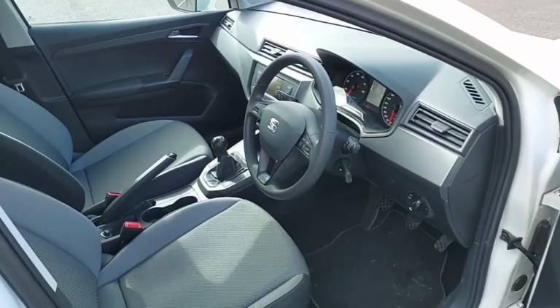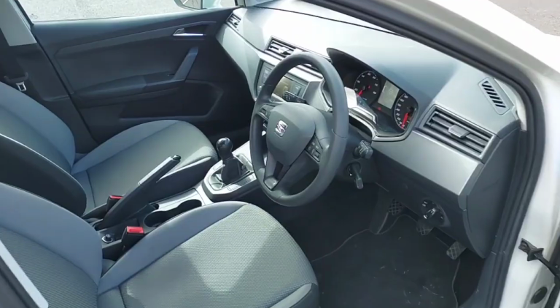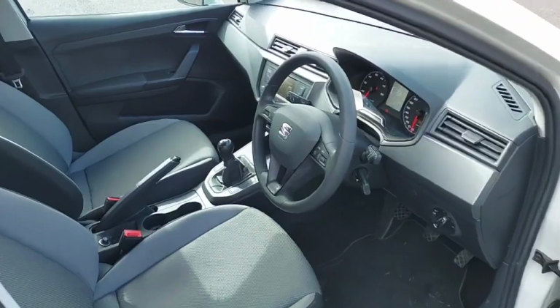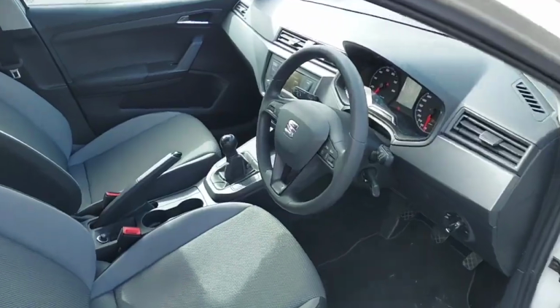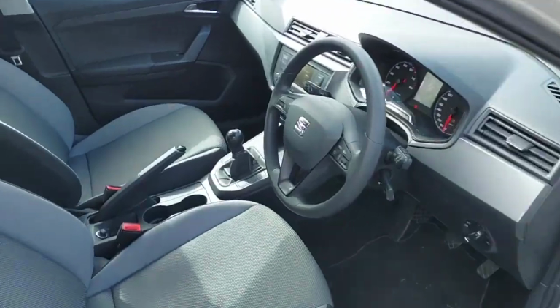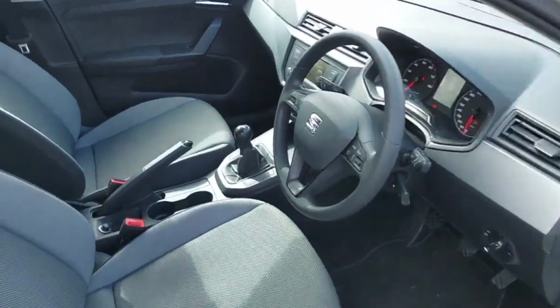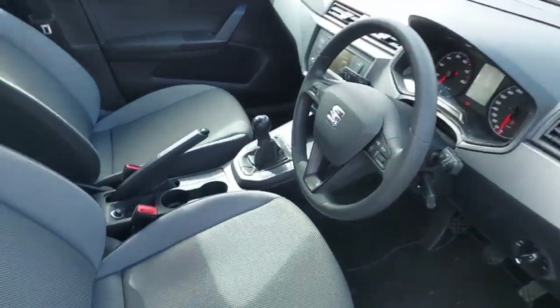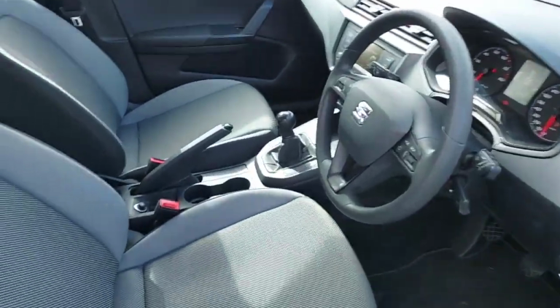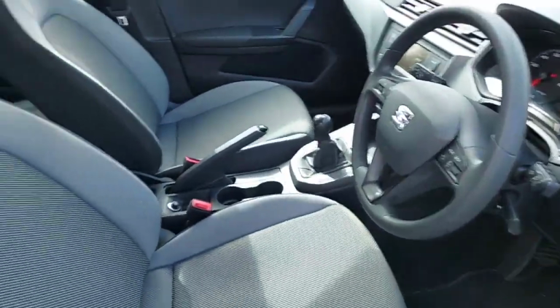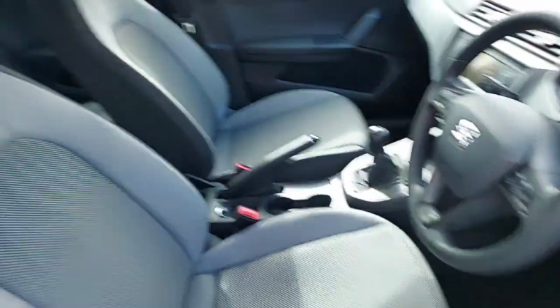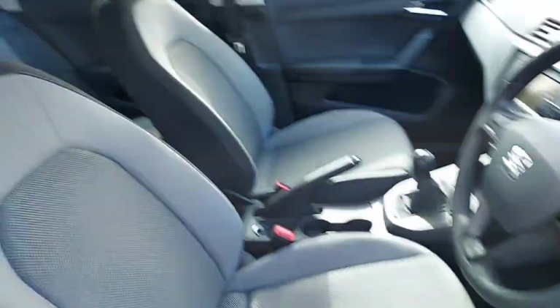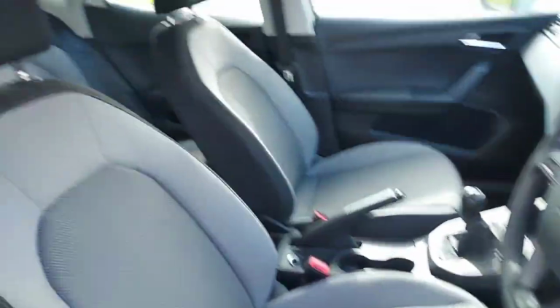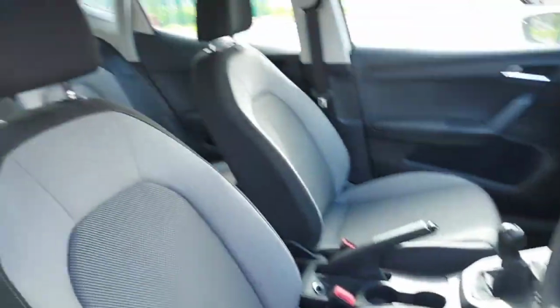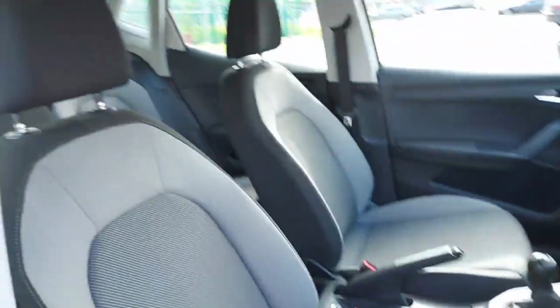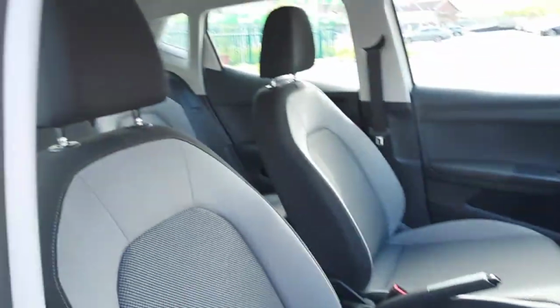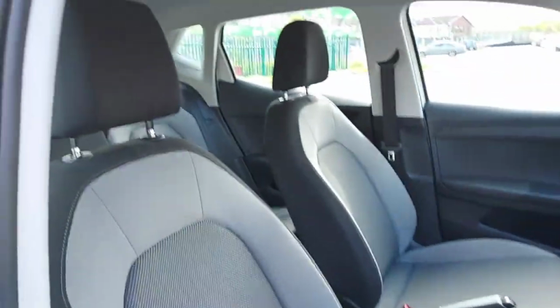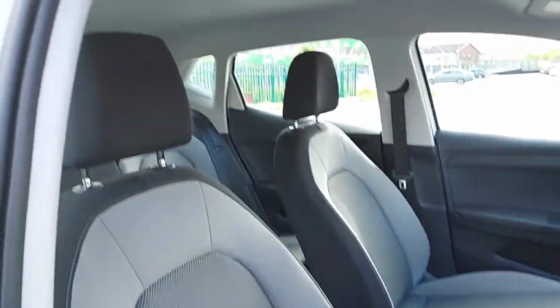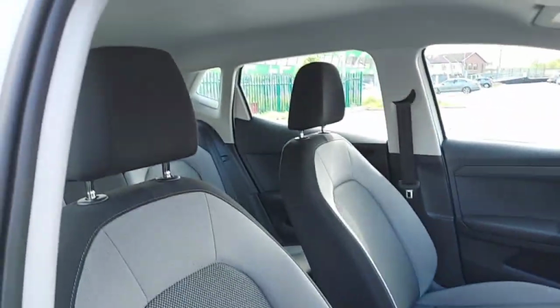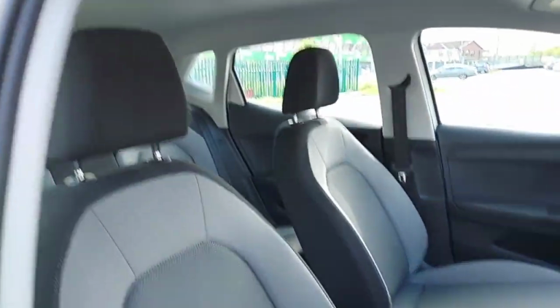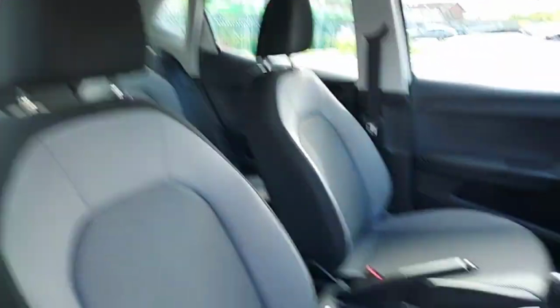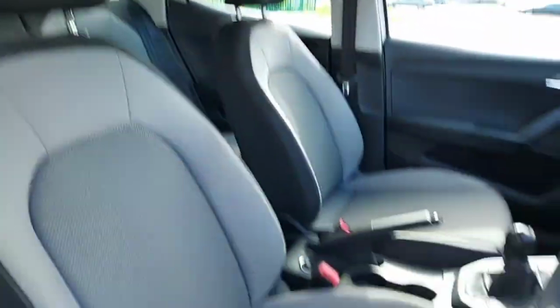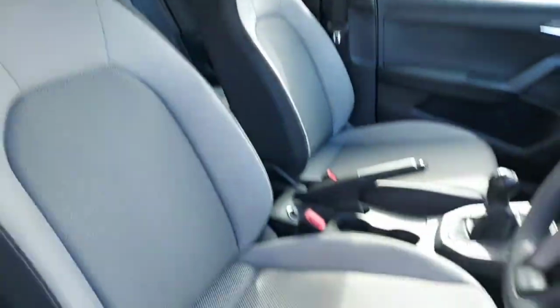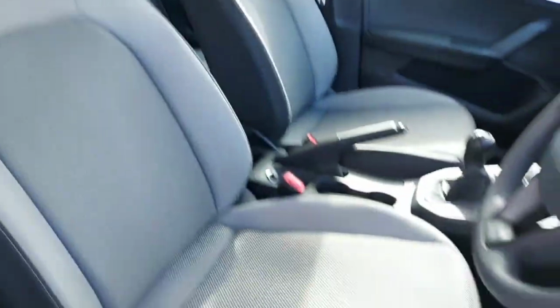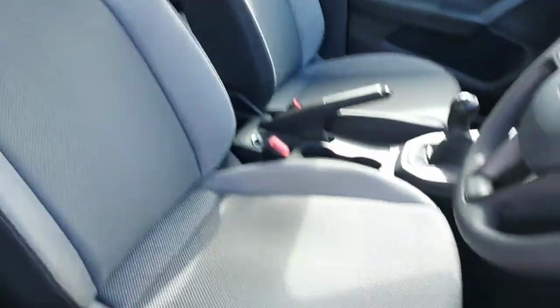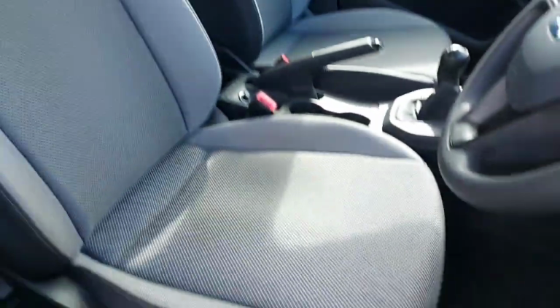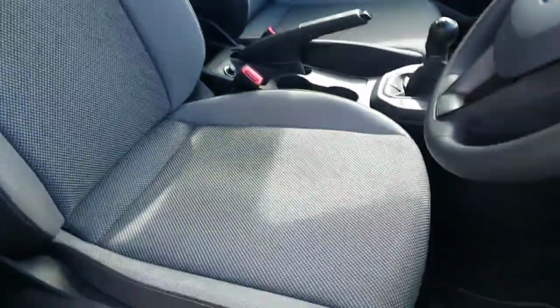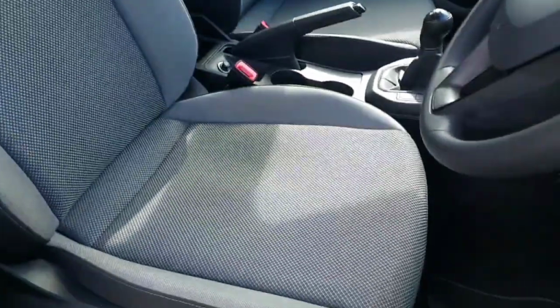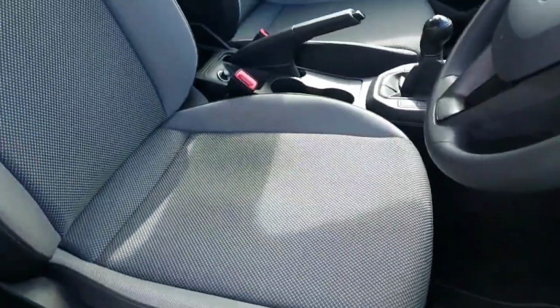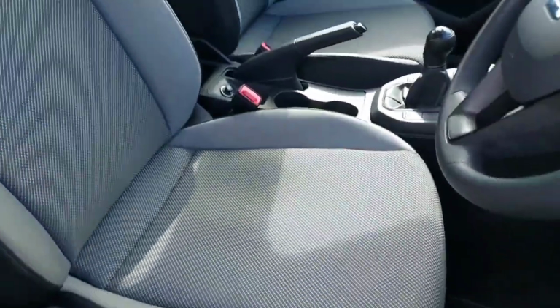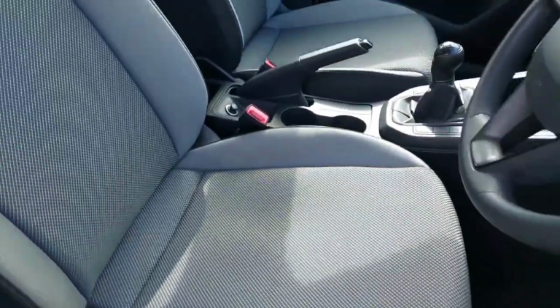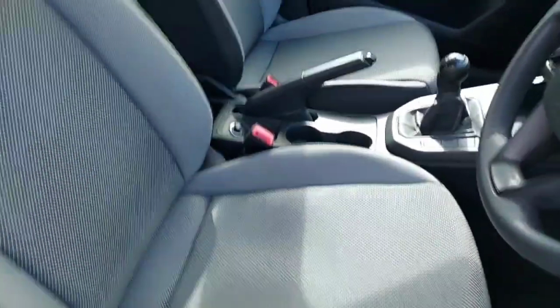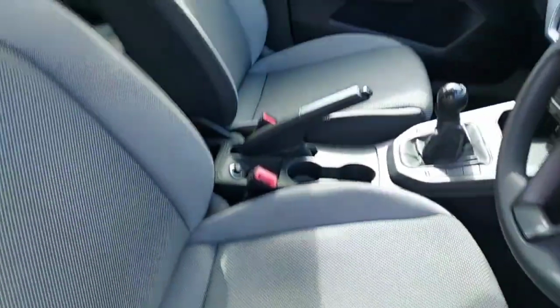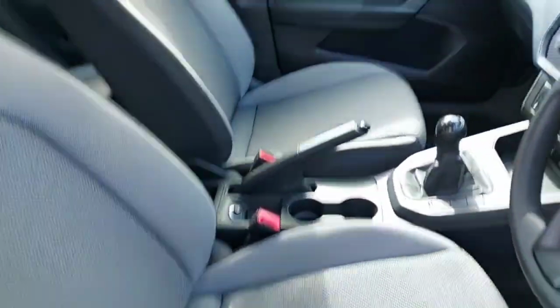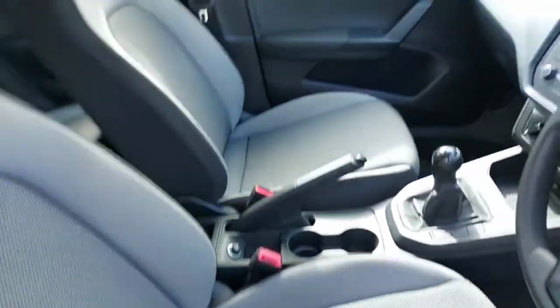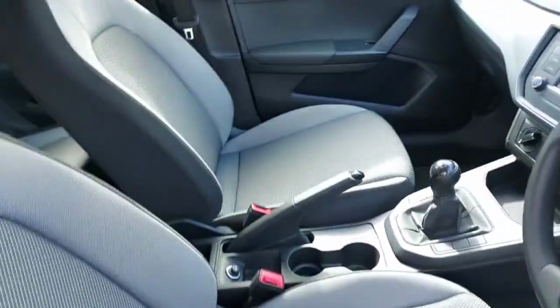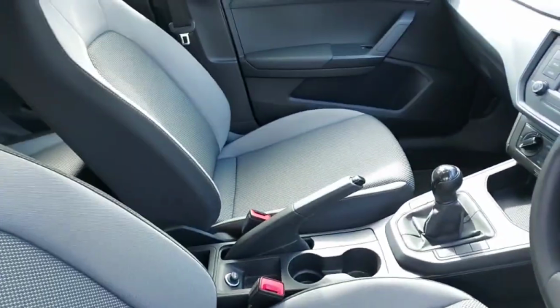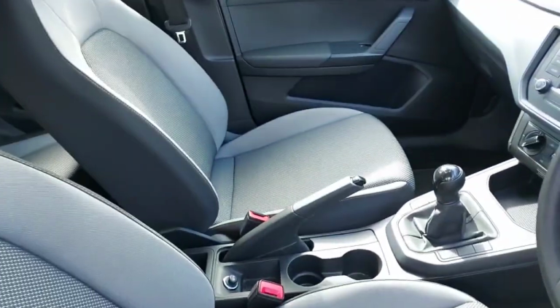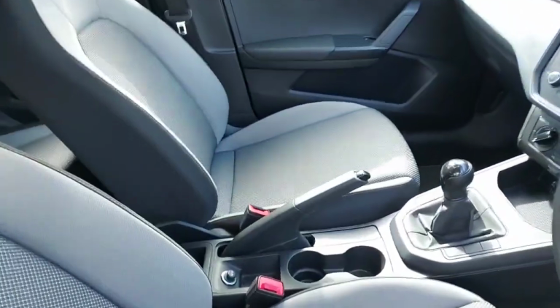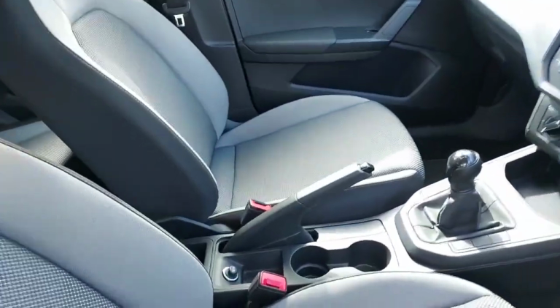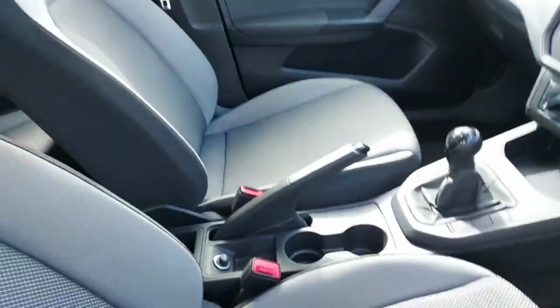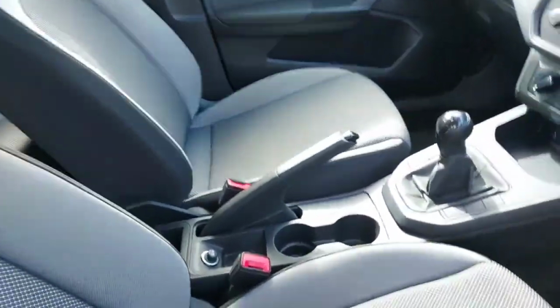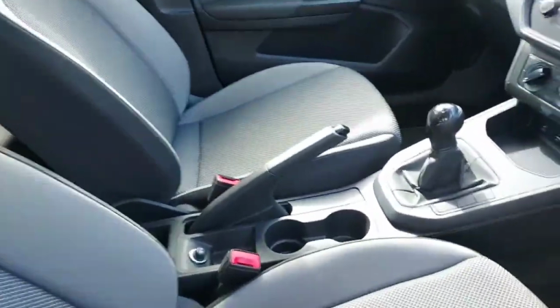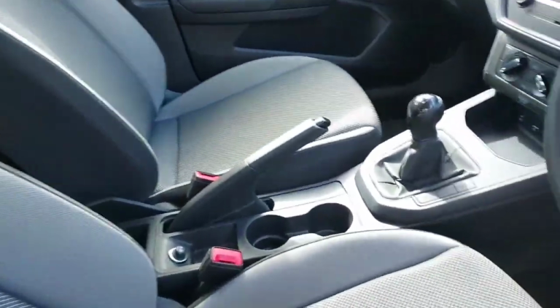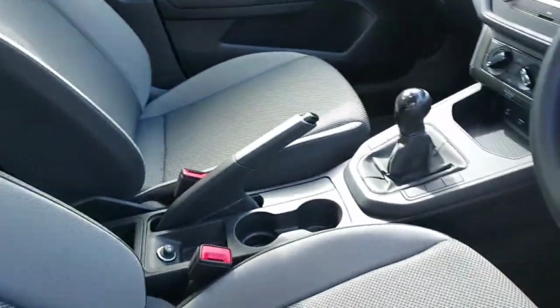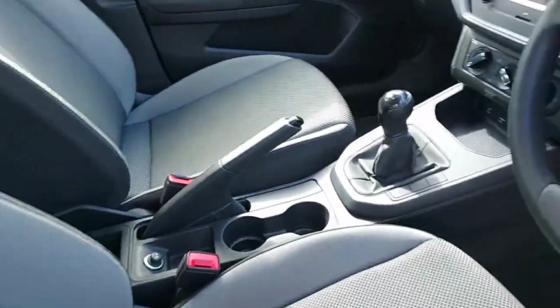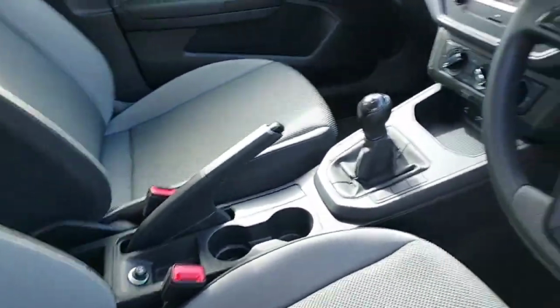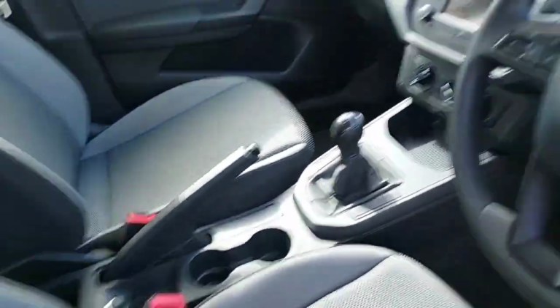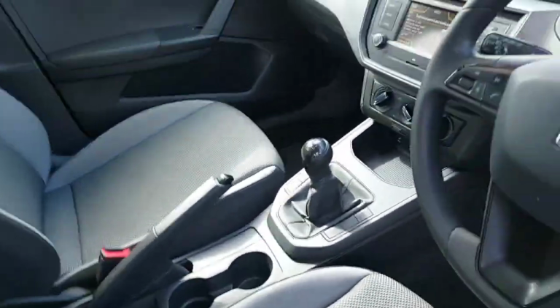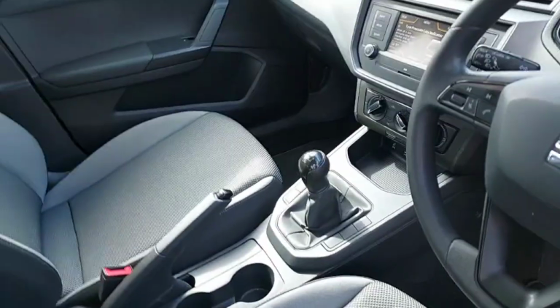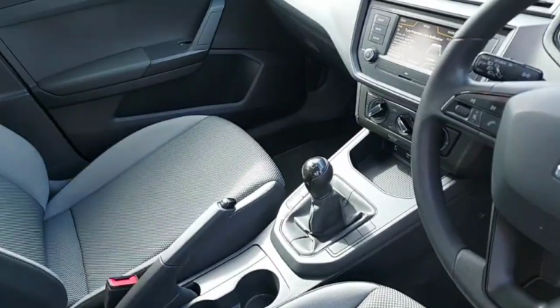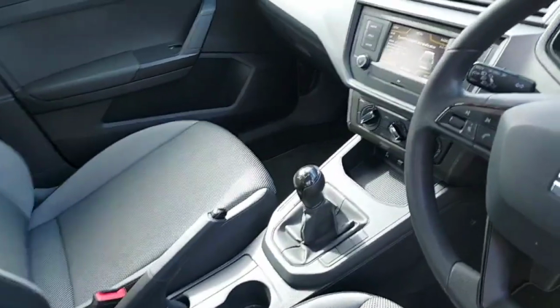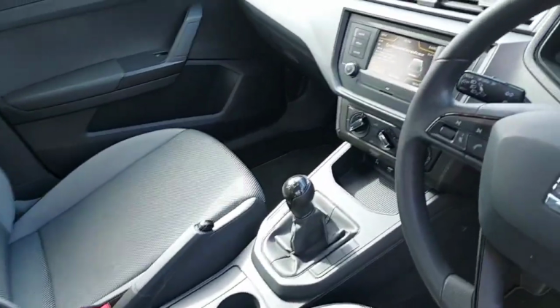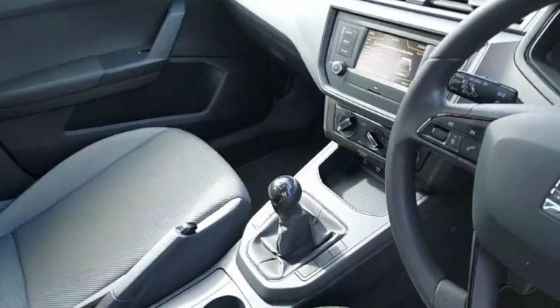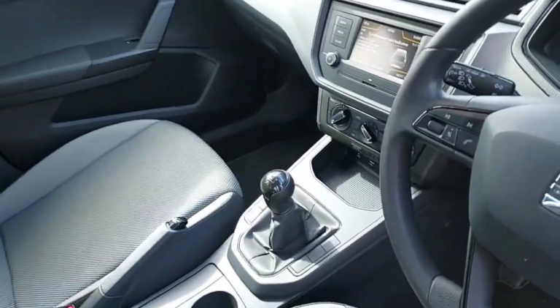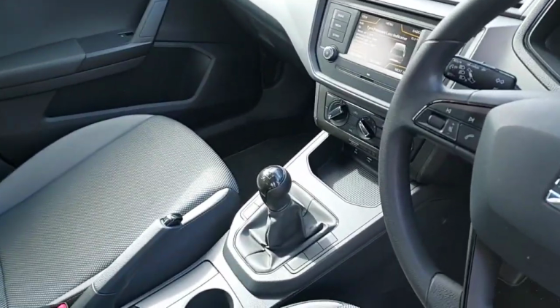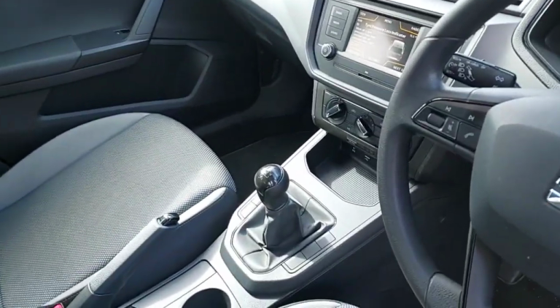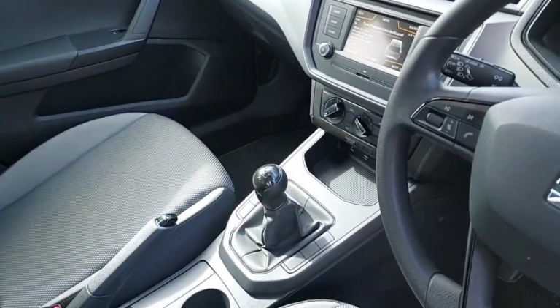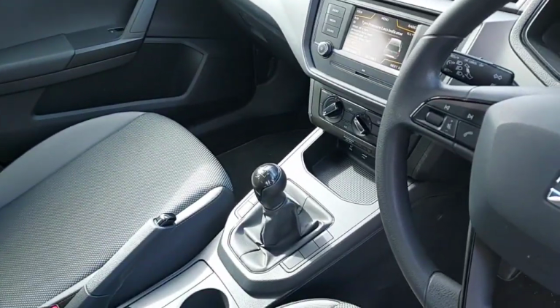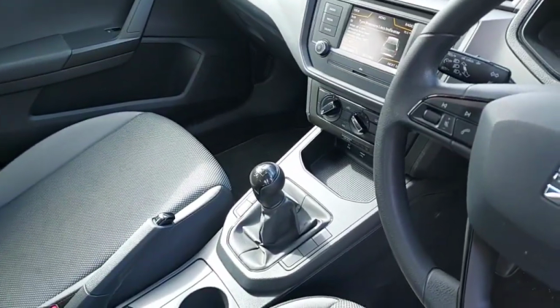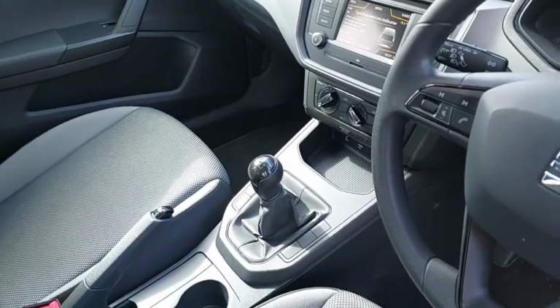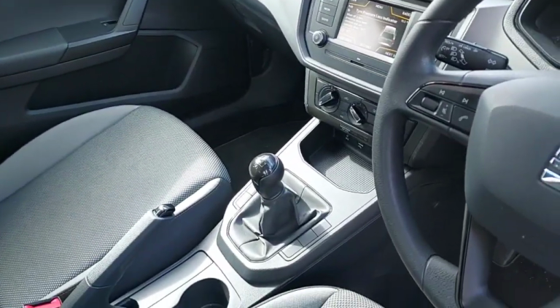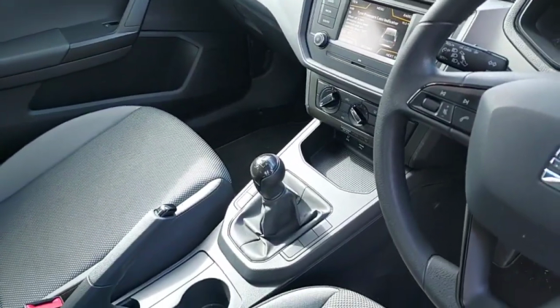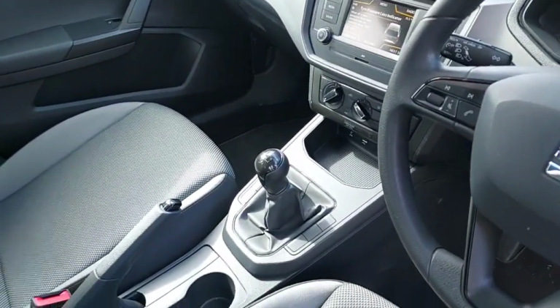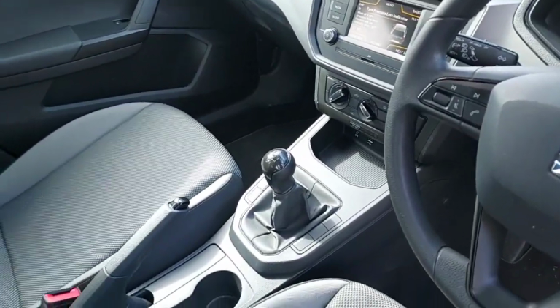Moving on up into the front of the car here, we have our two front seats. This is a 5 speed manual.